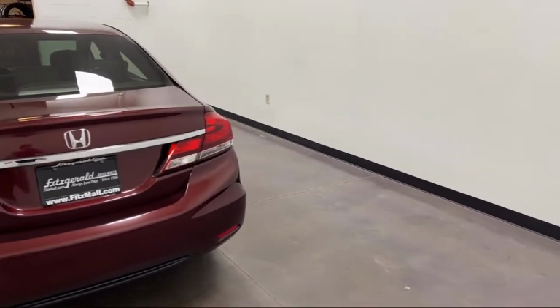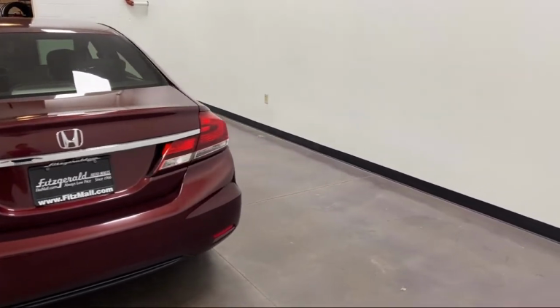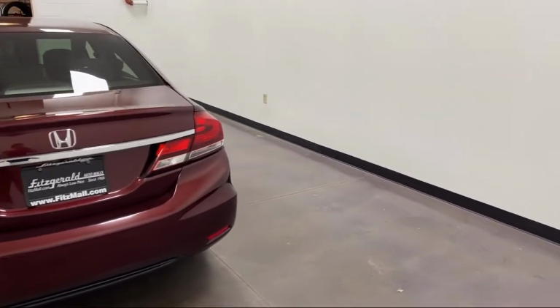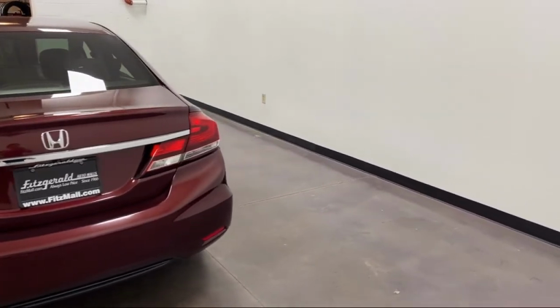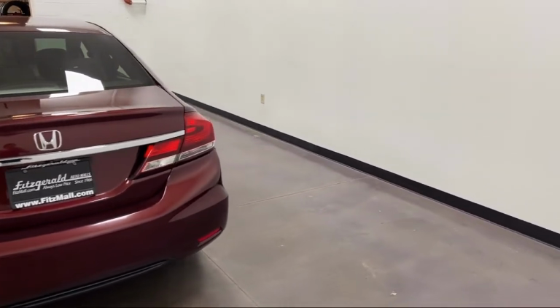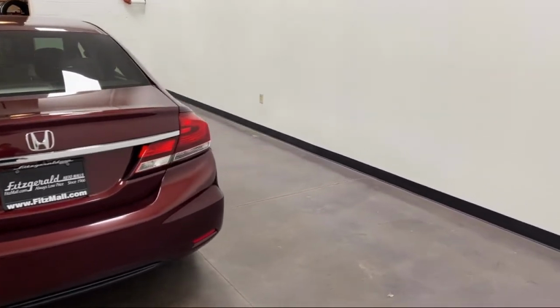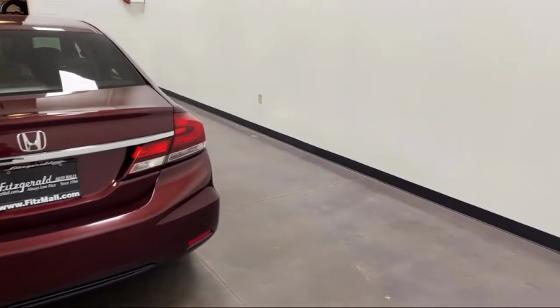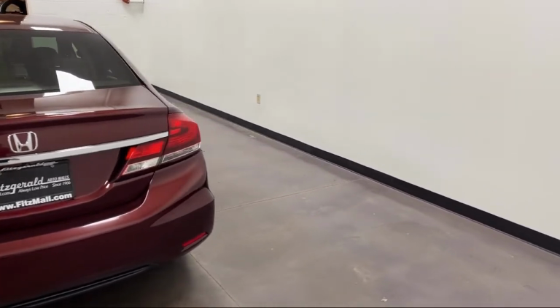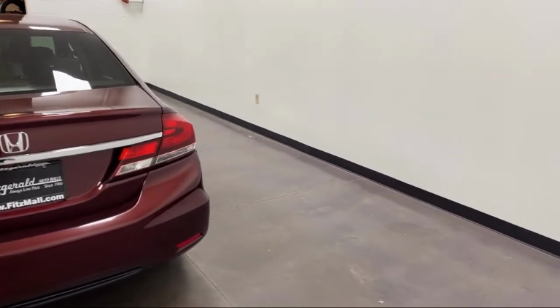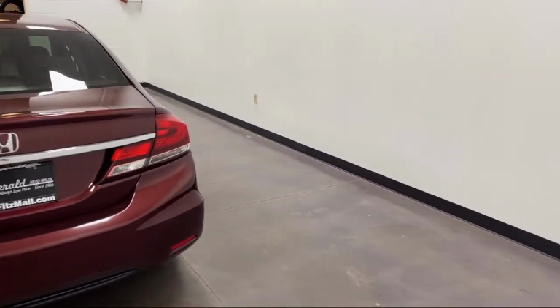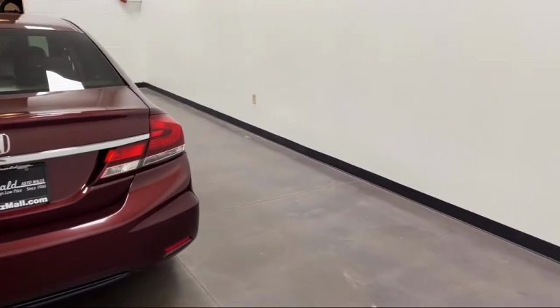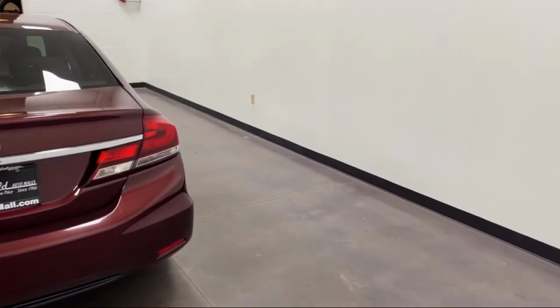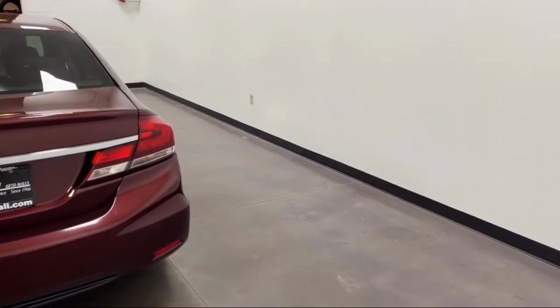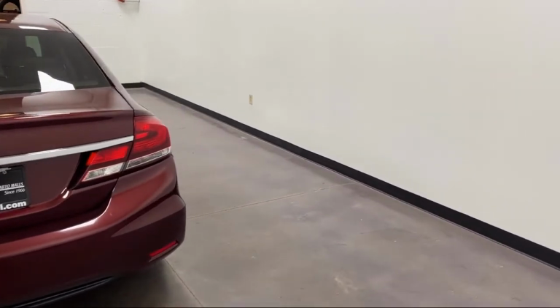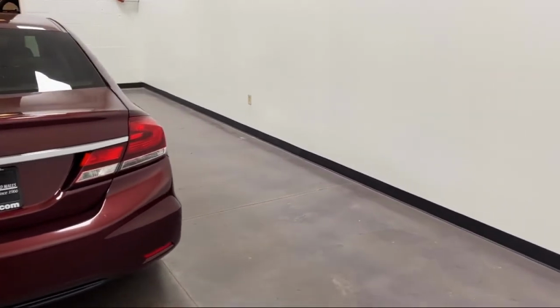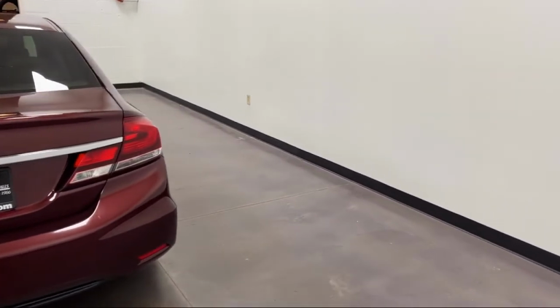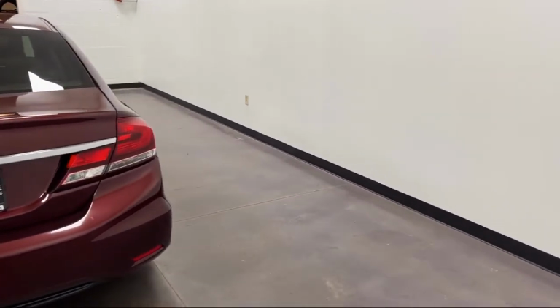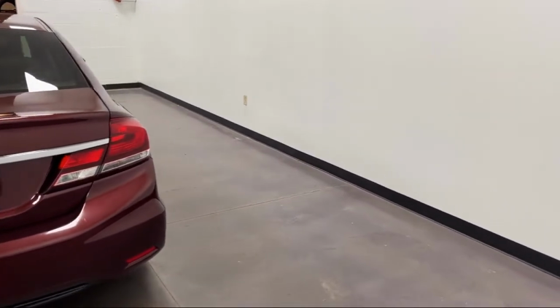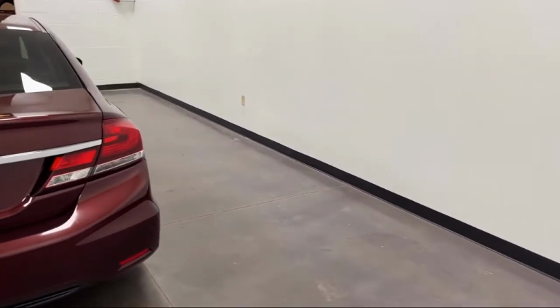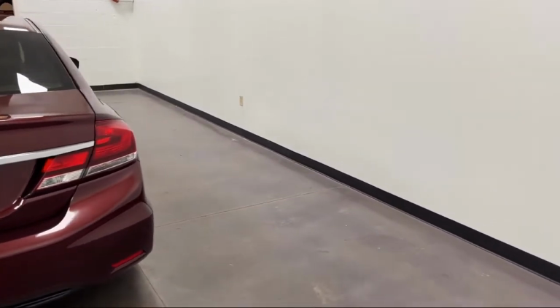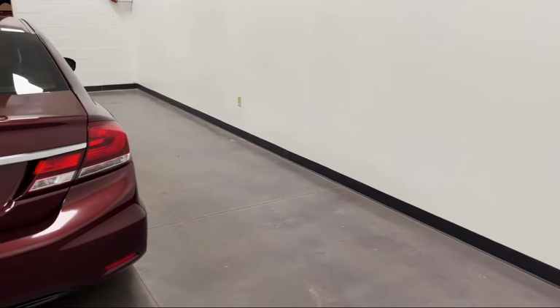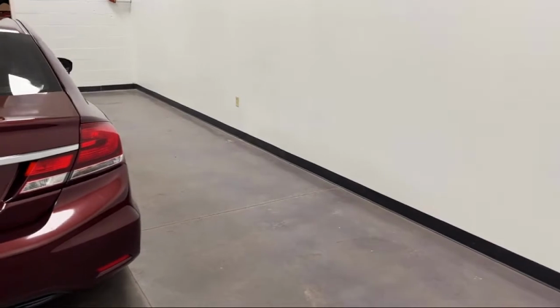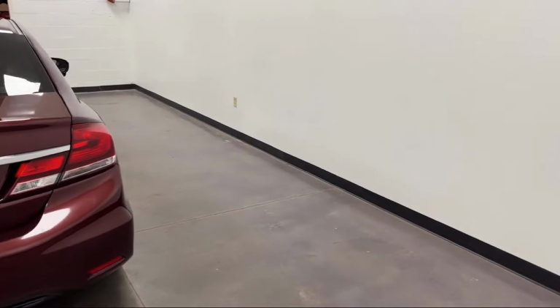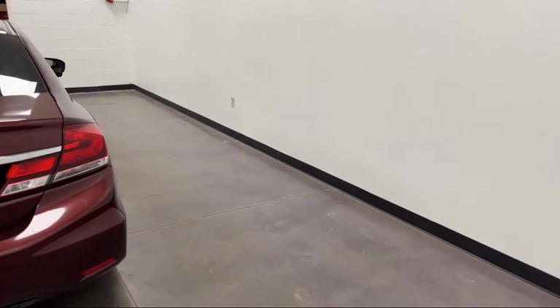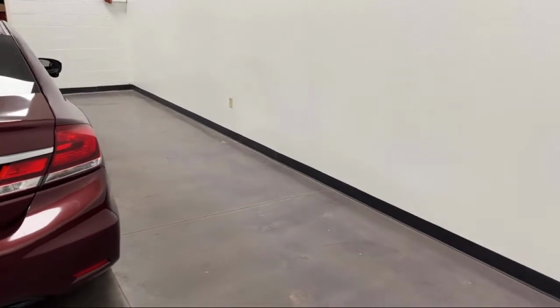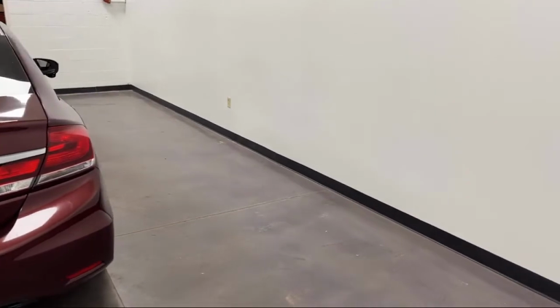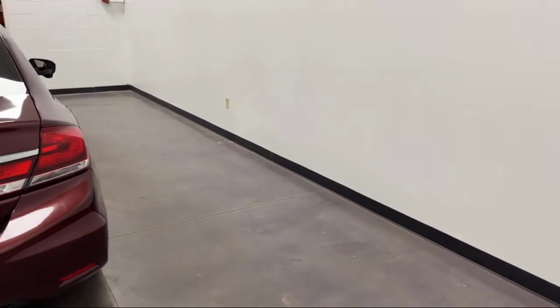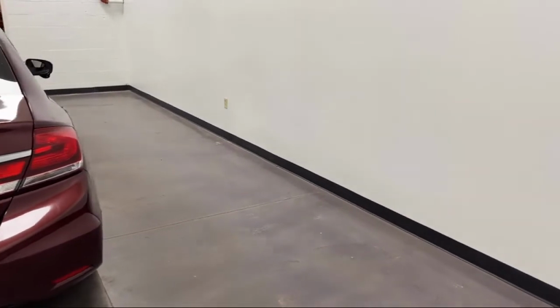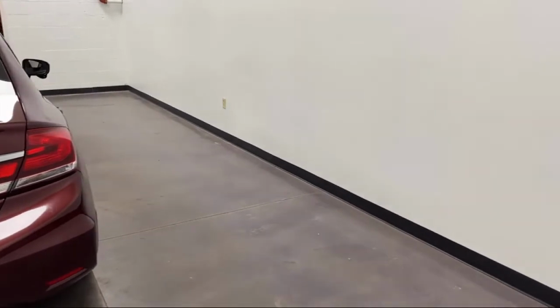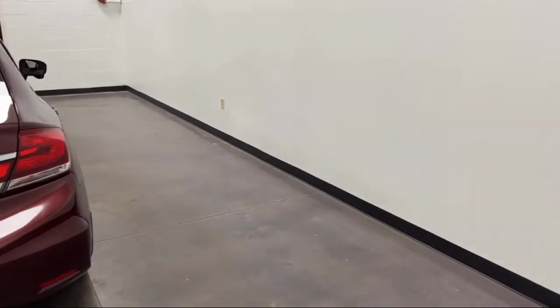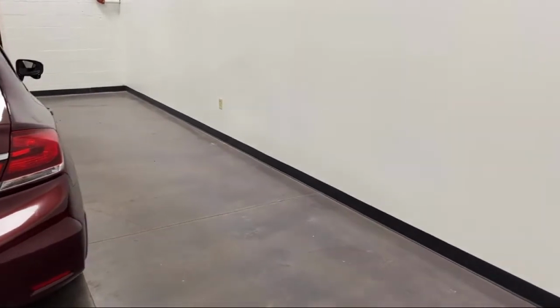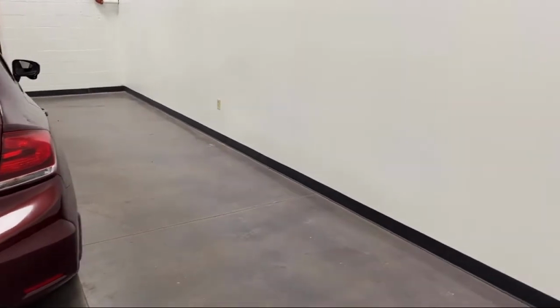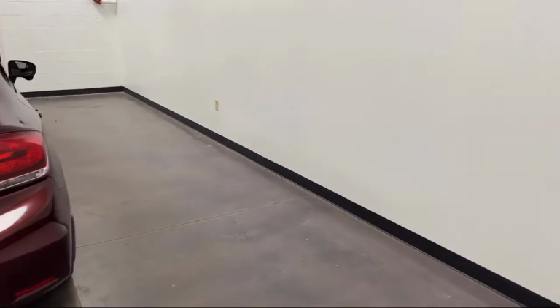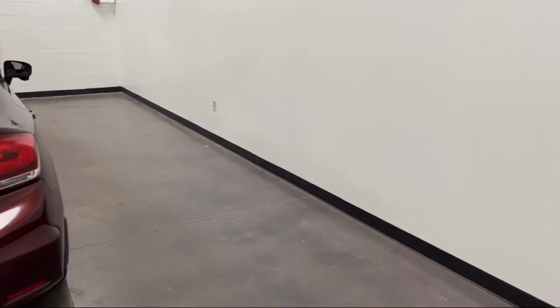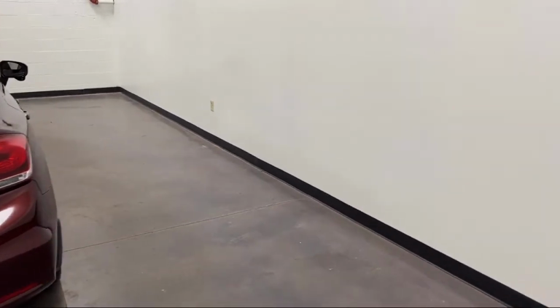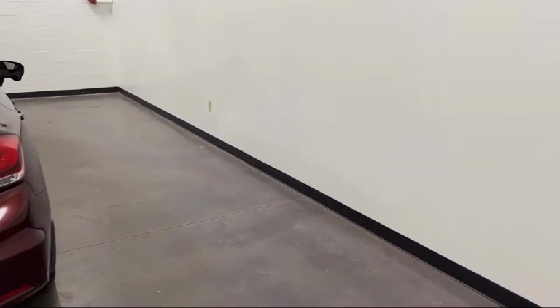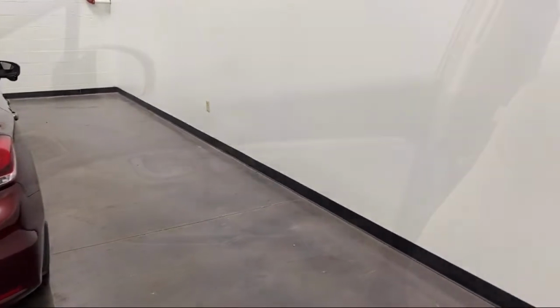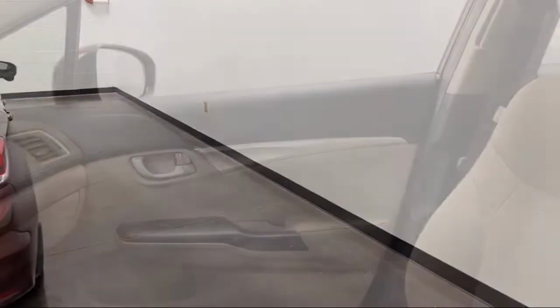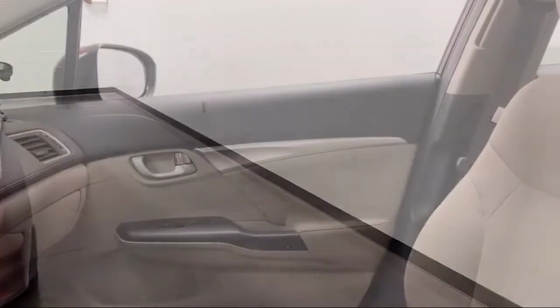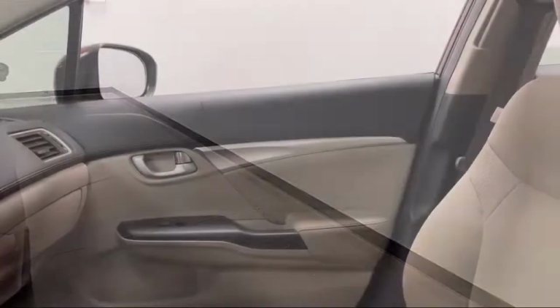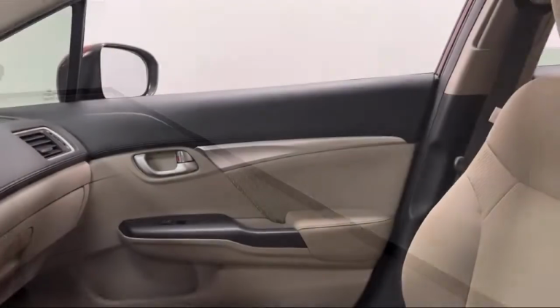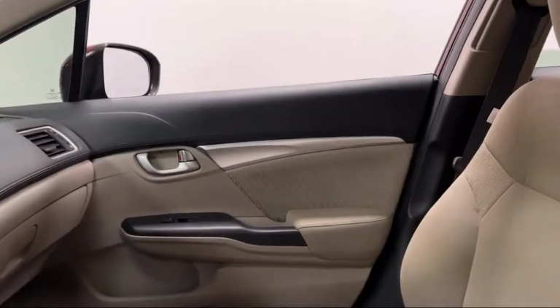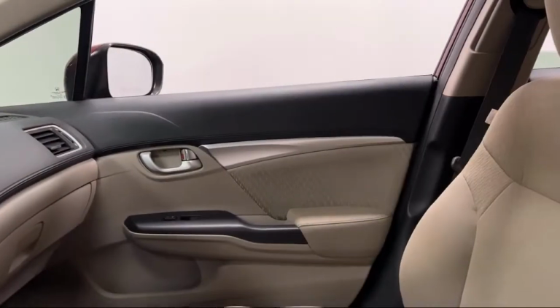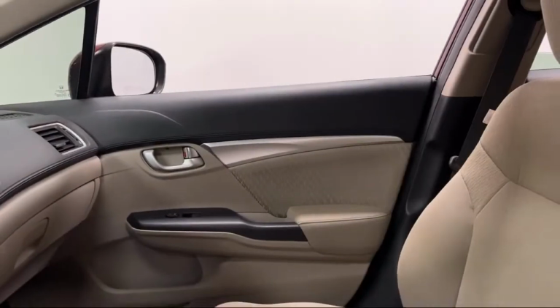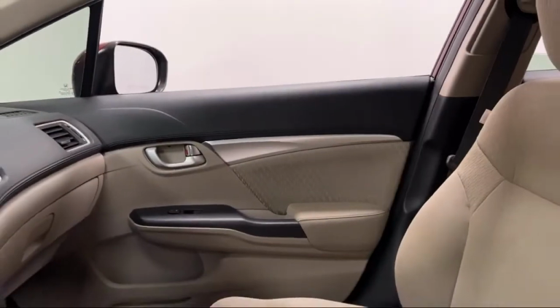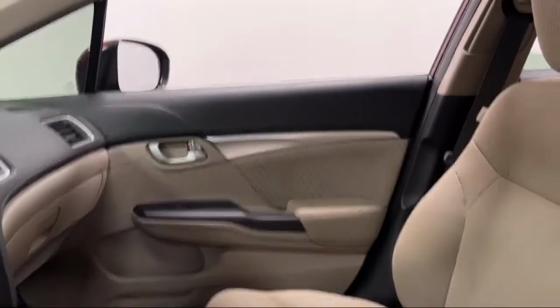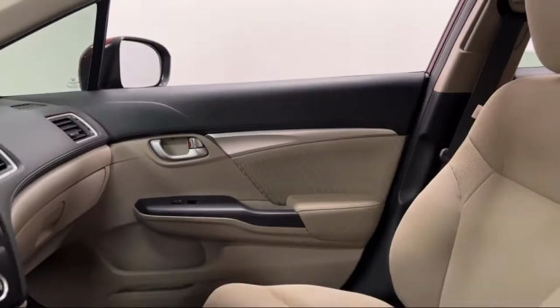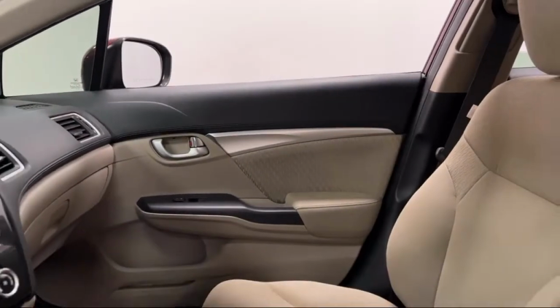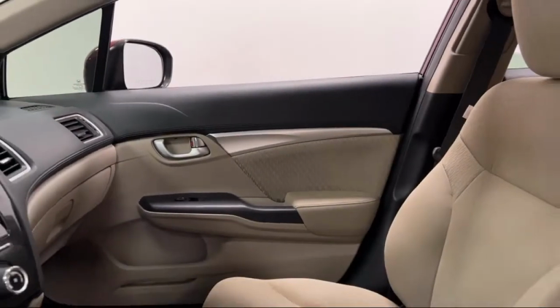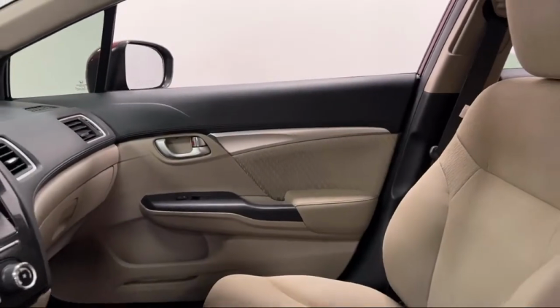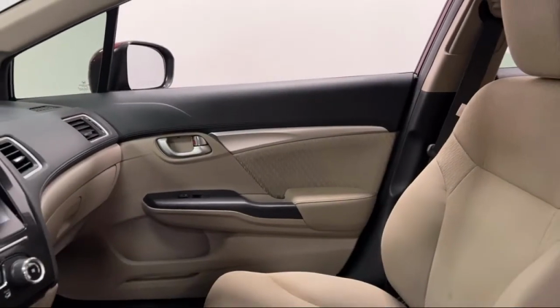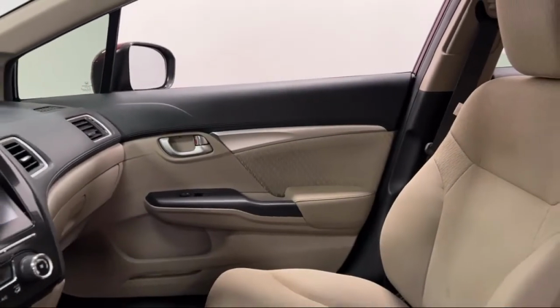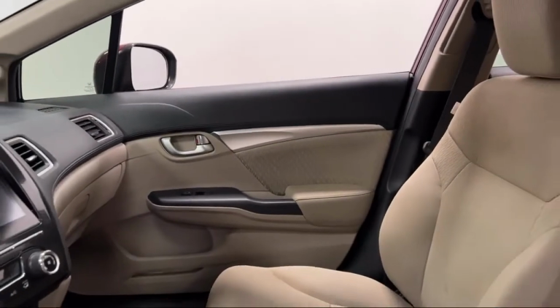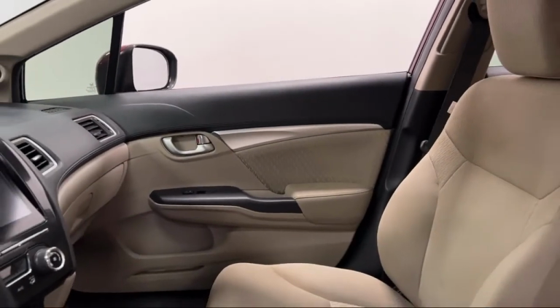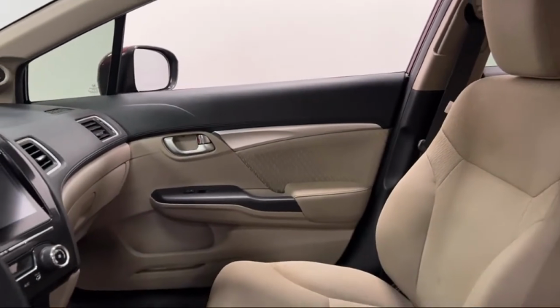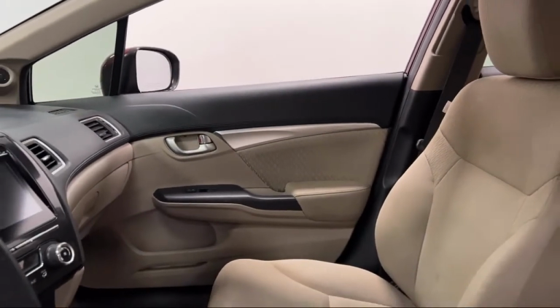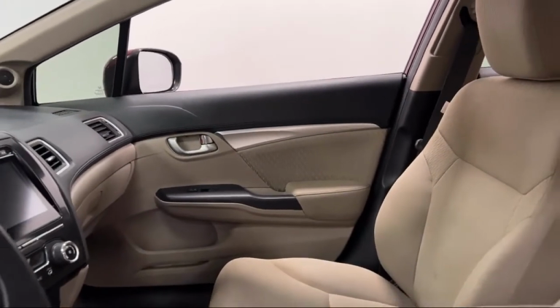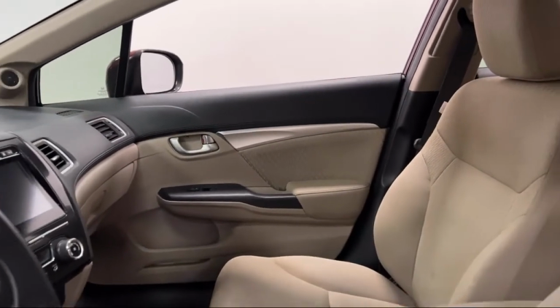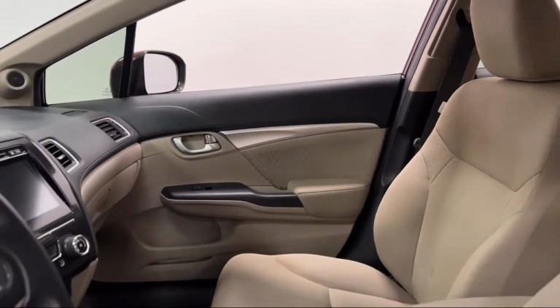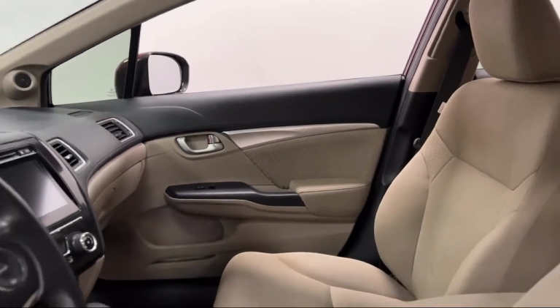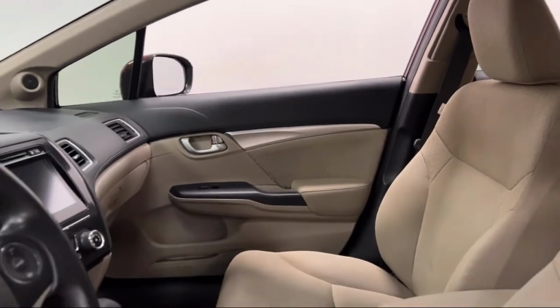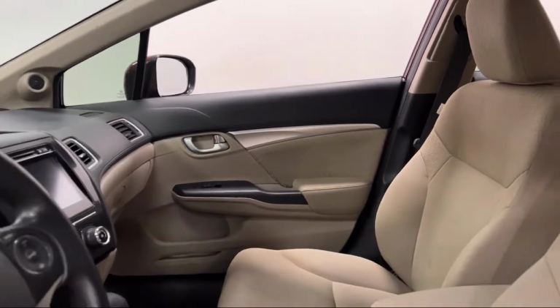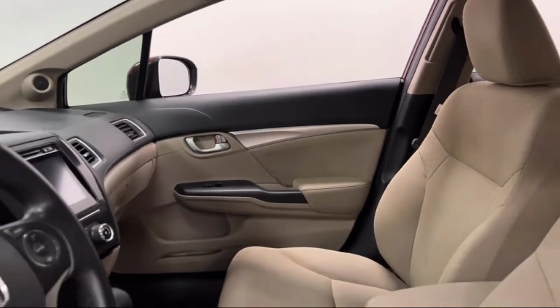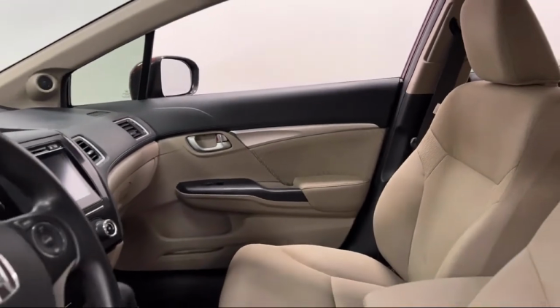Also included: telescopic and tilt steering wheel, in-dash CD MP3 playback, and much more.